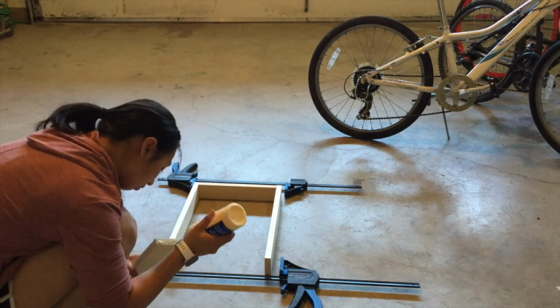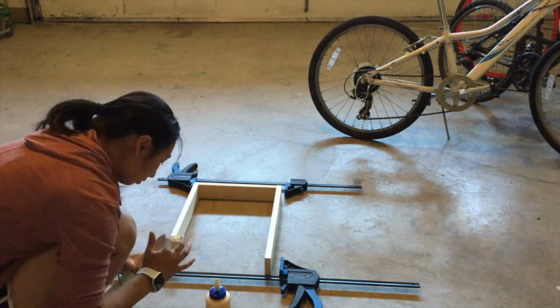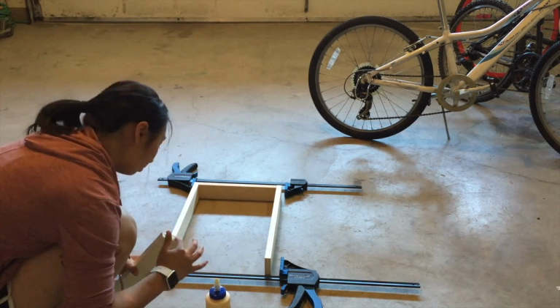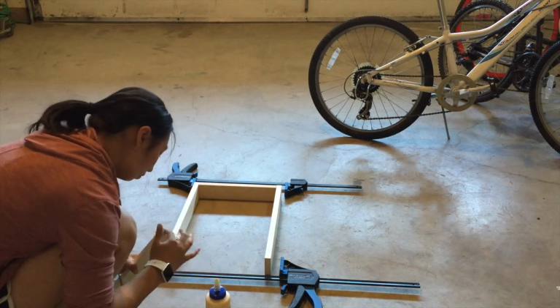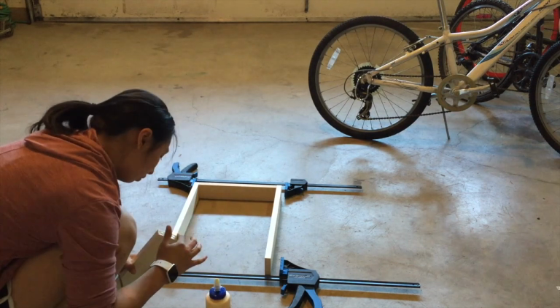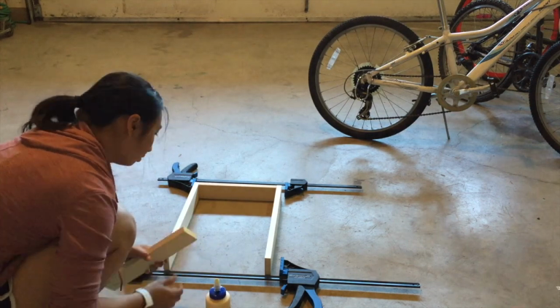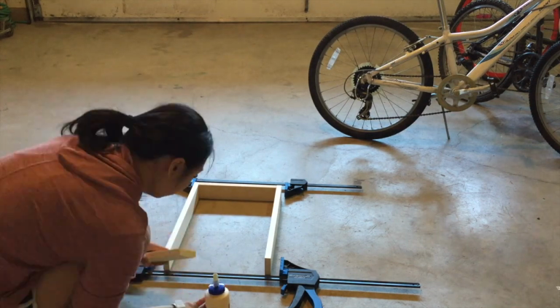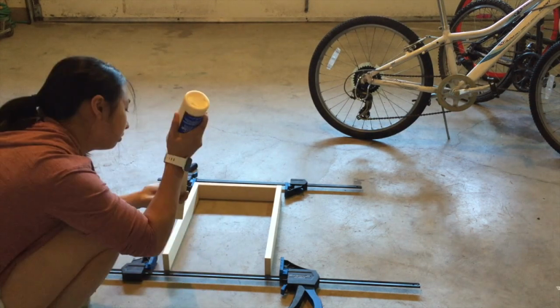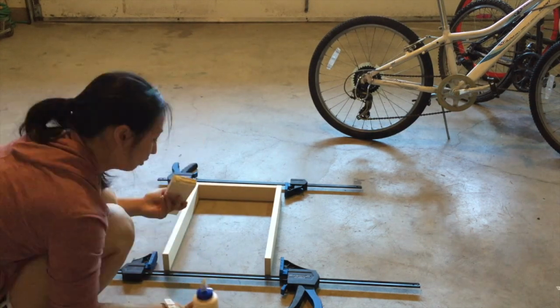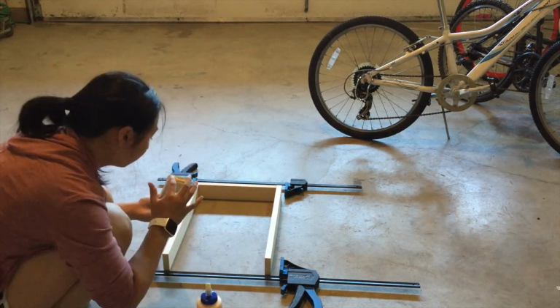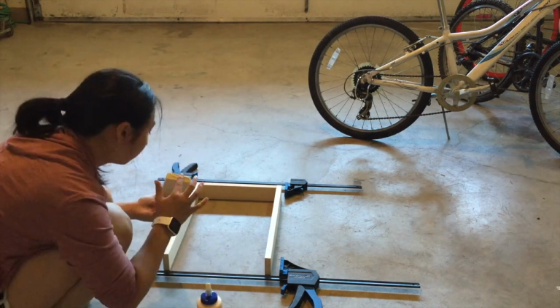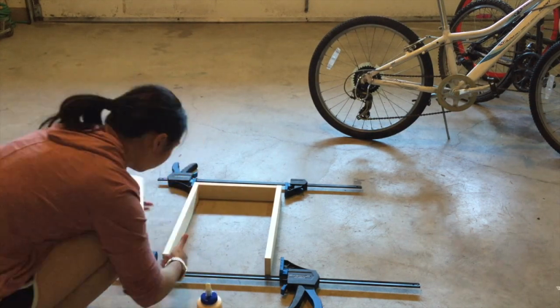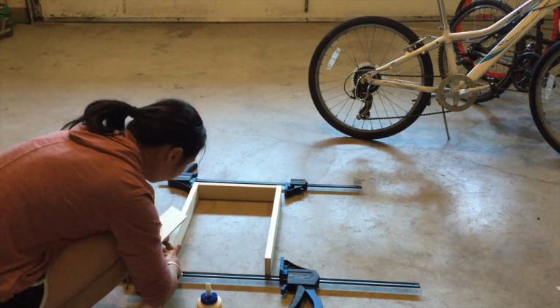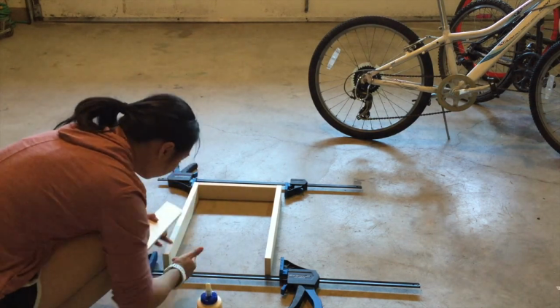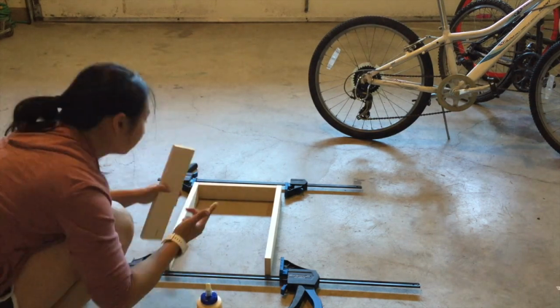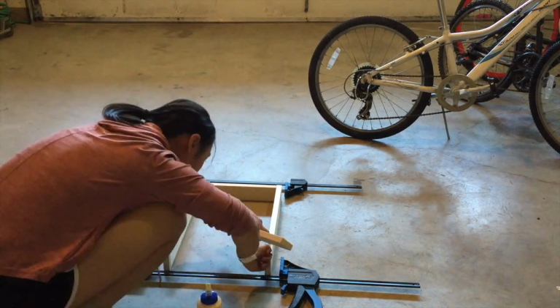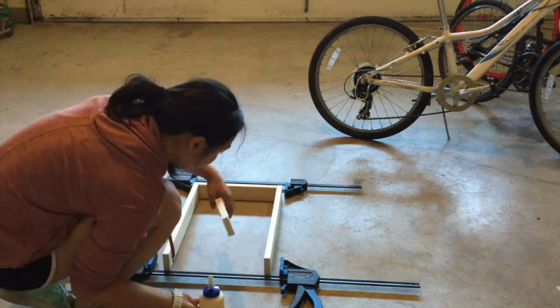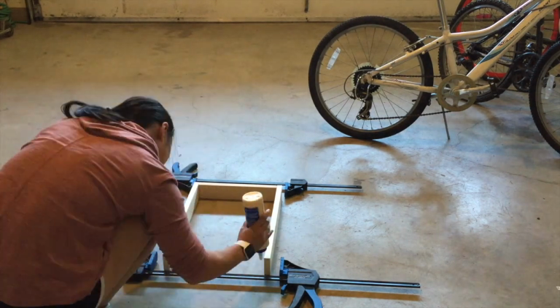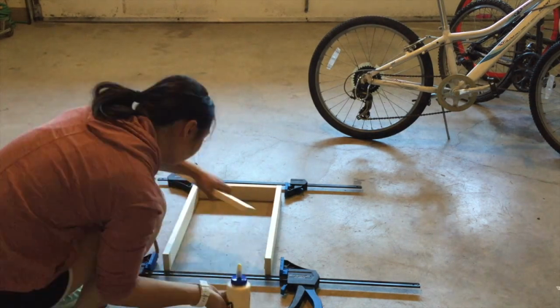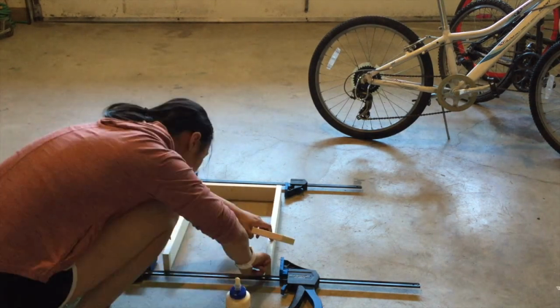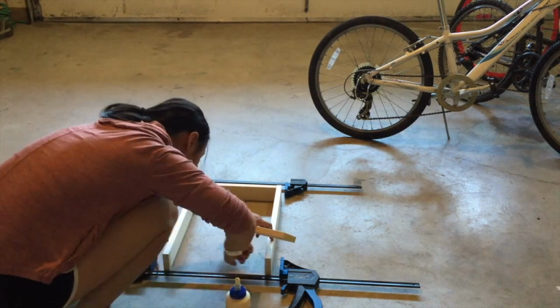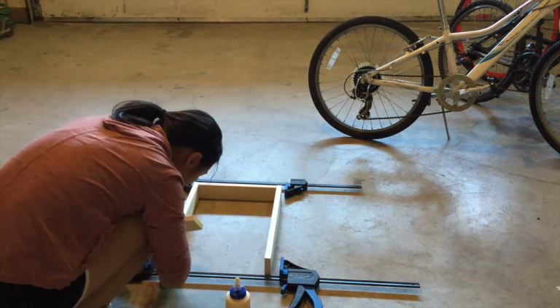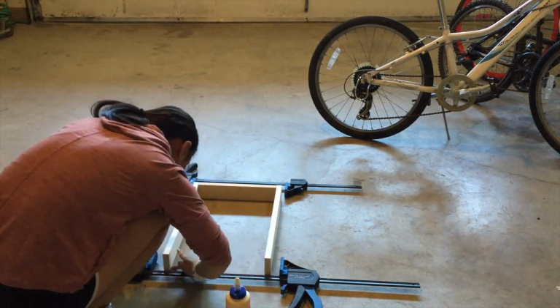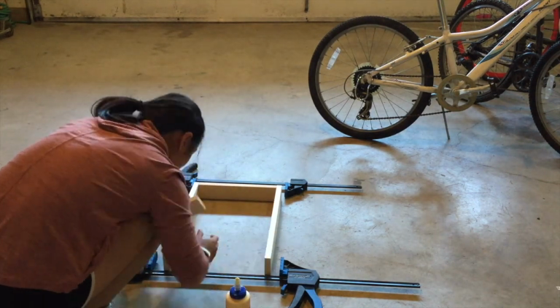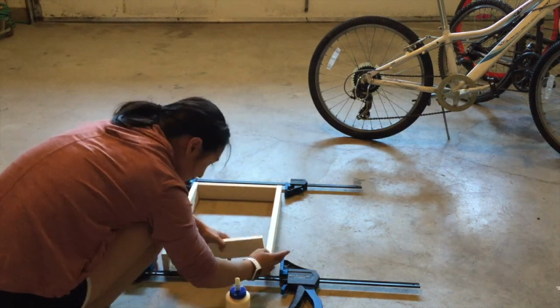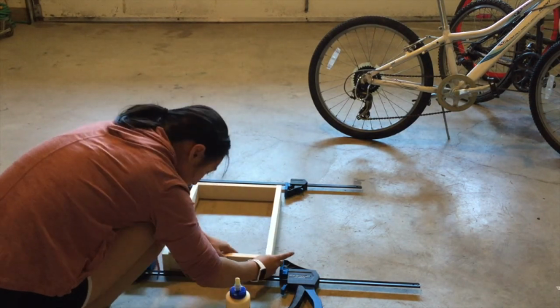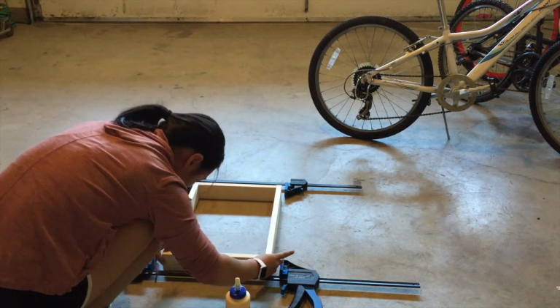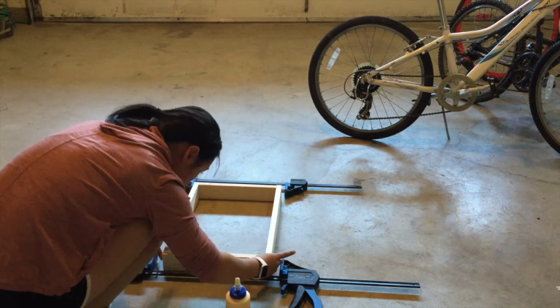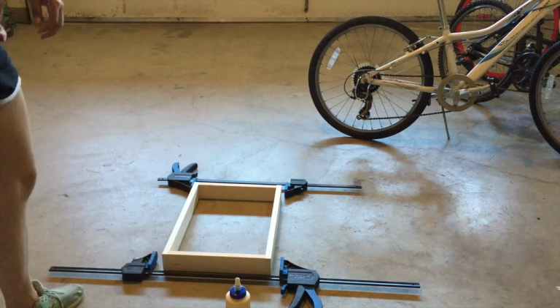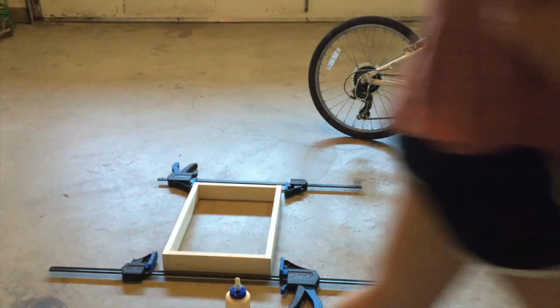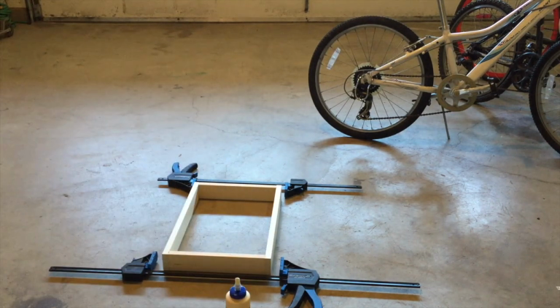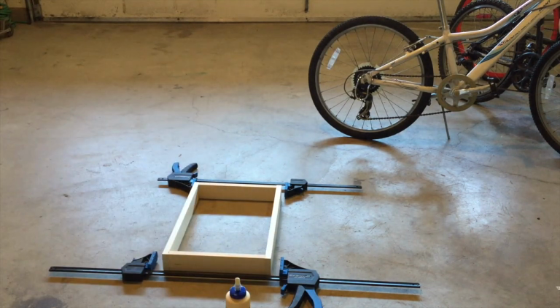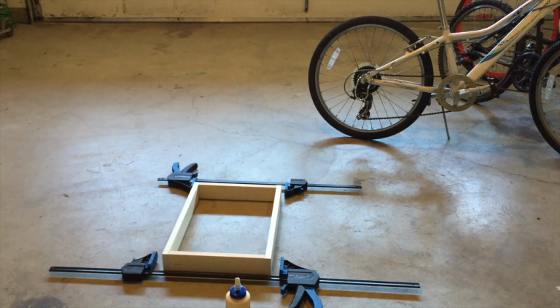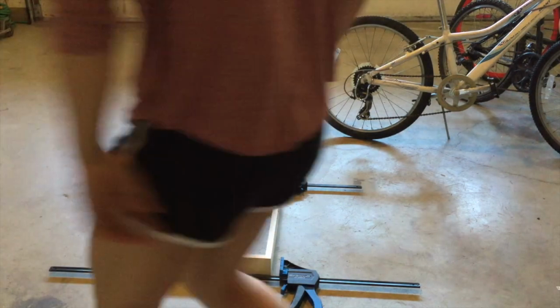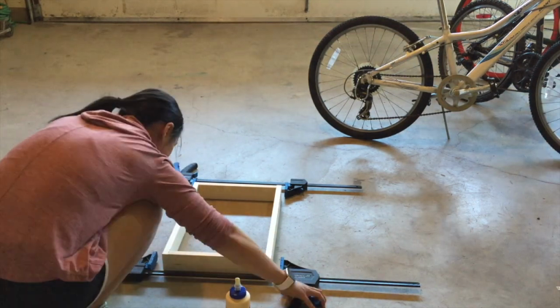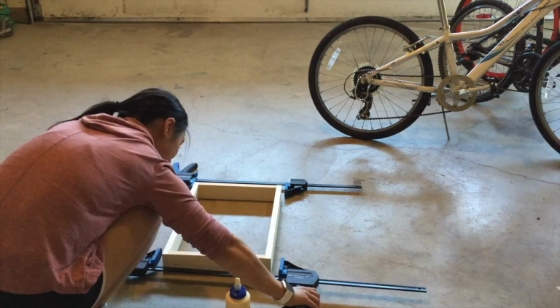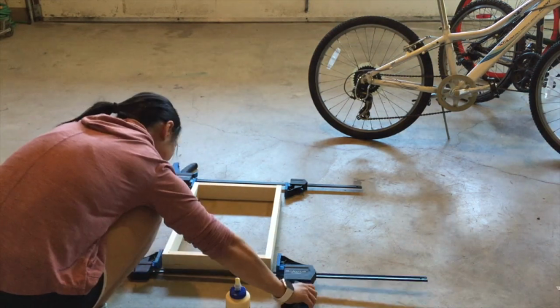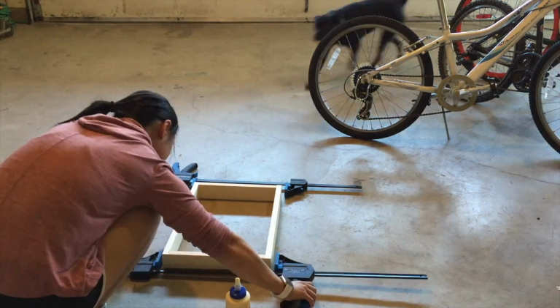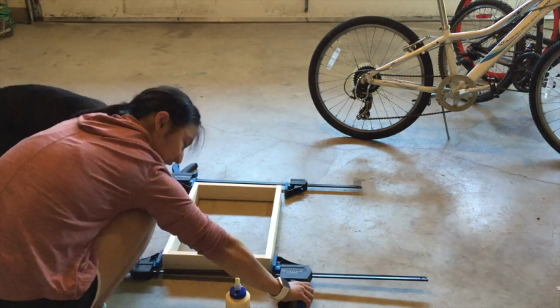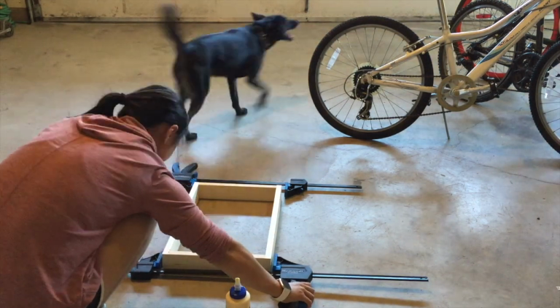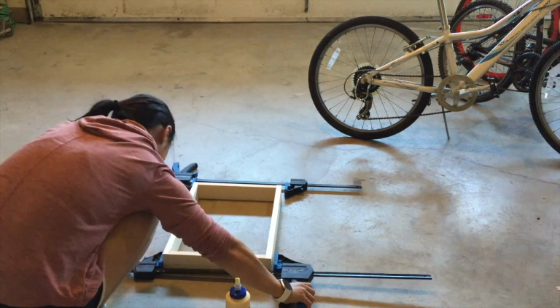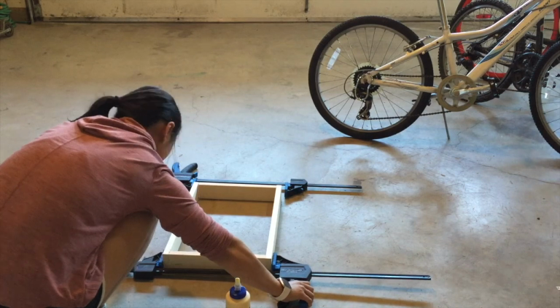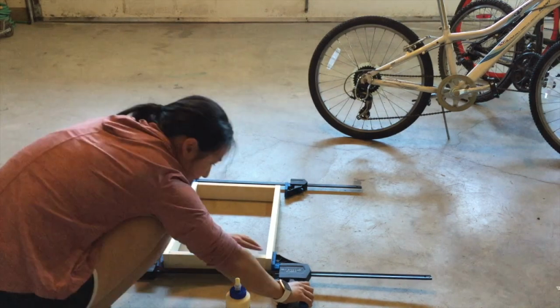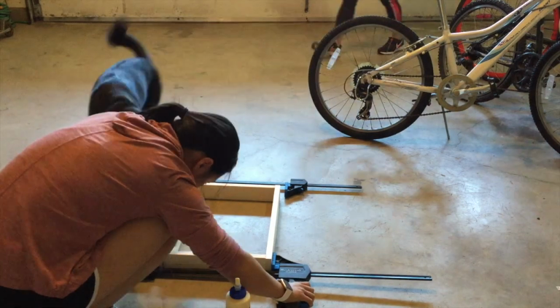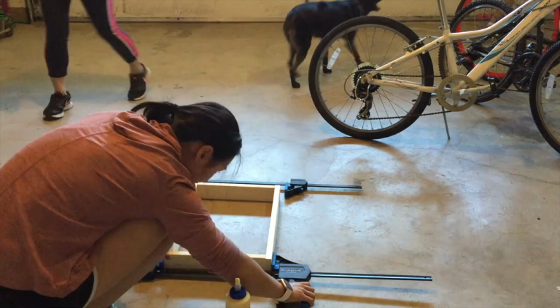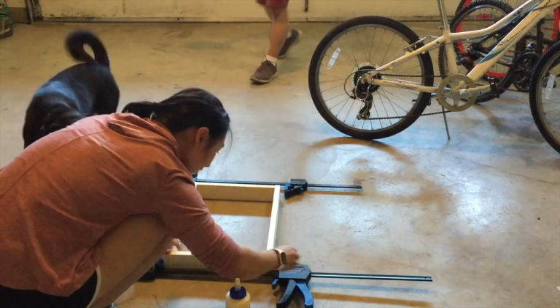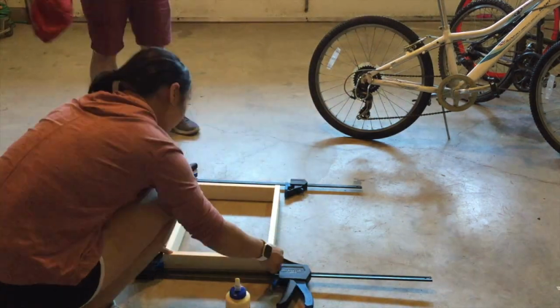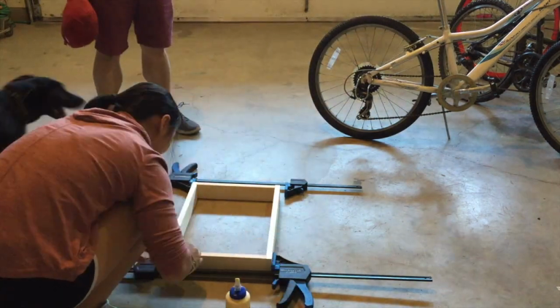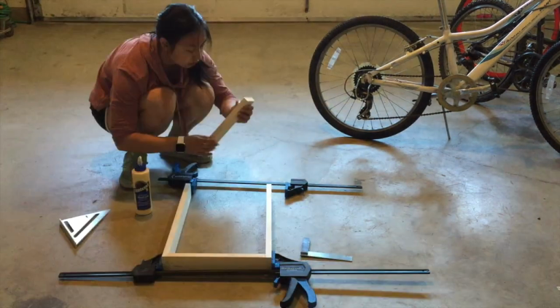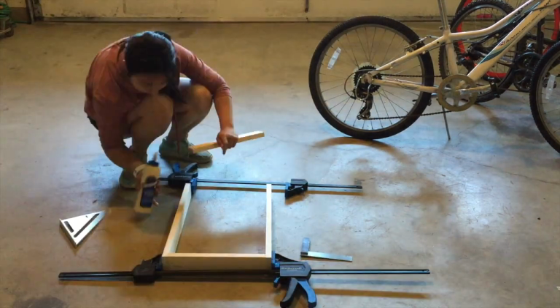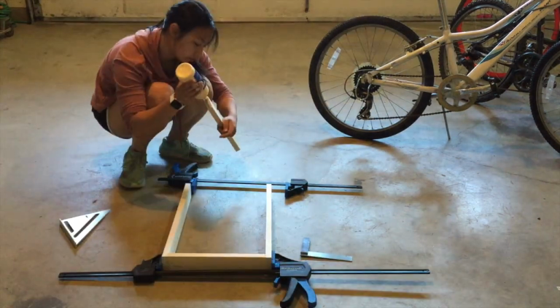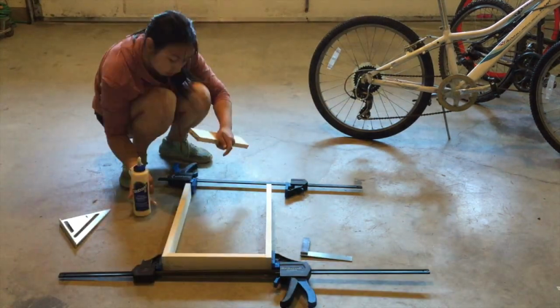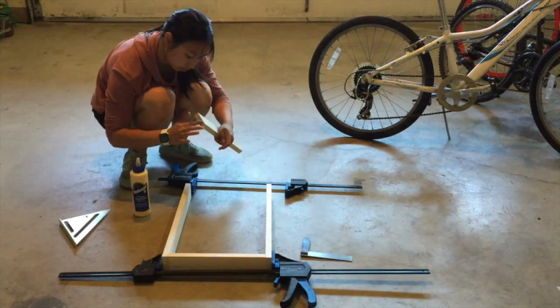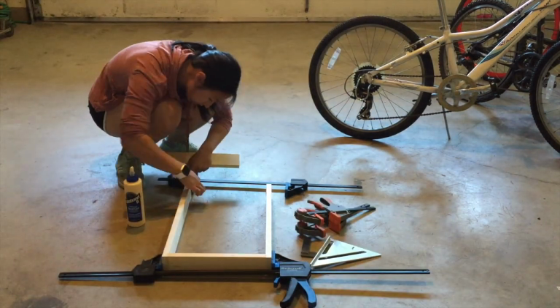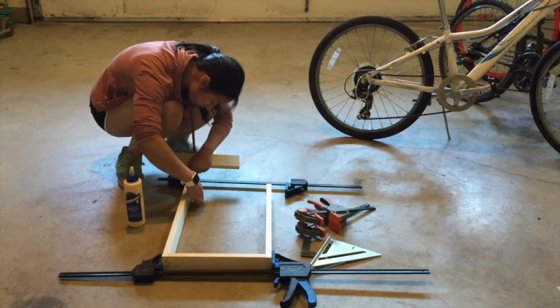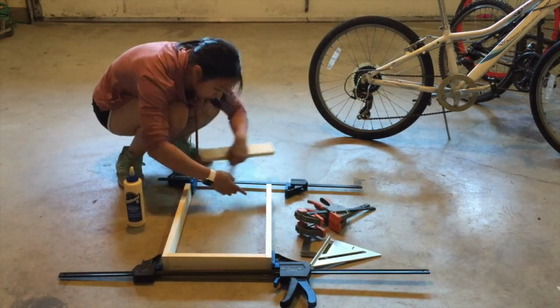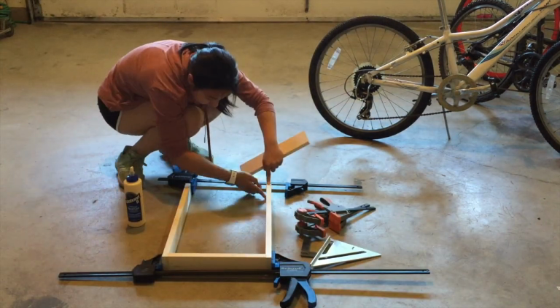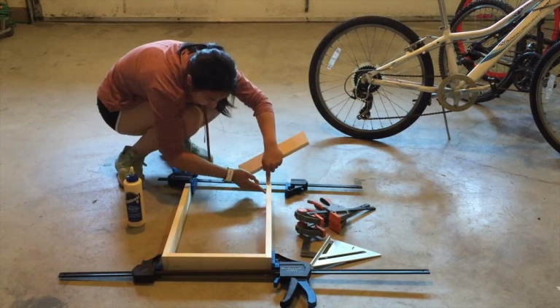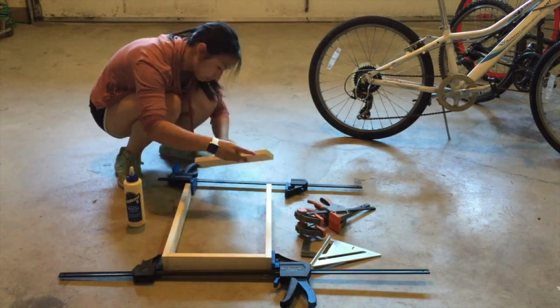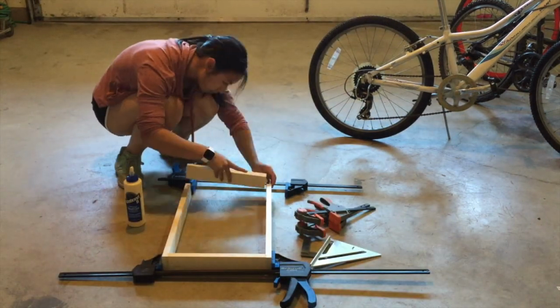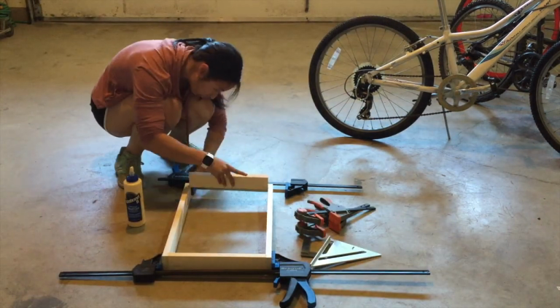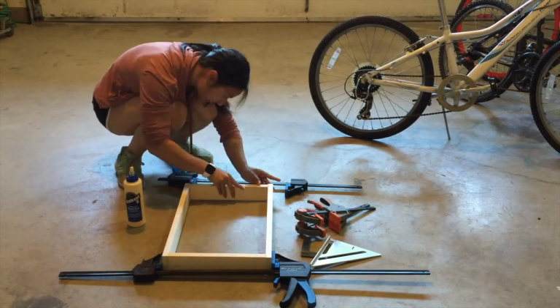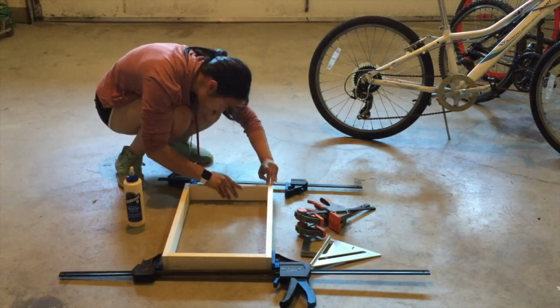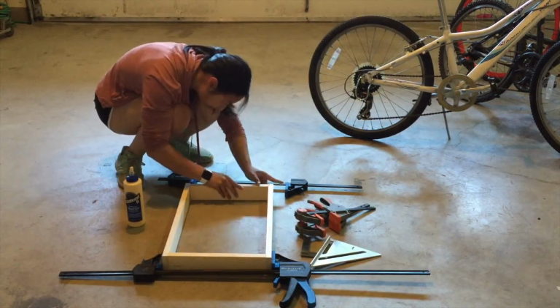Using some wood glue, I glued the sides together and then clamped them overnight. I also used a triangle to make sure my corners were square.